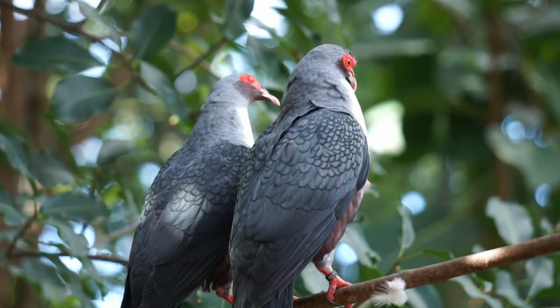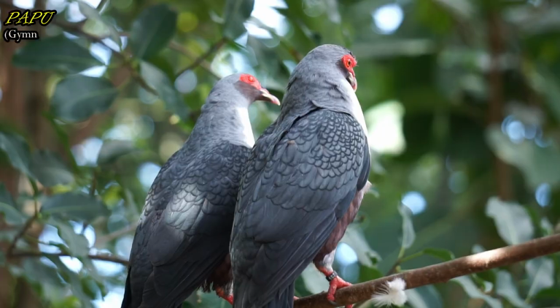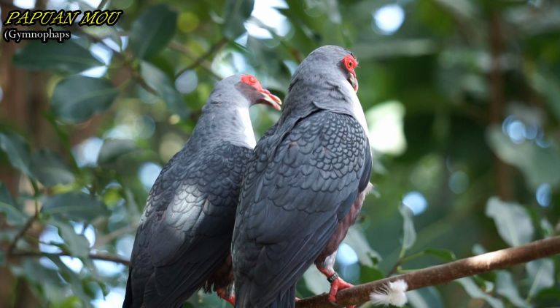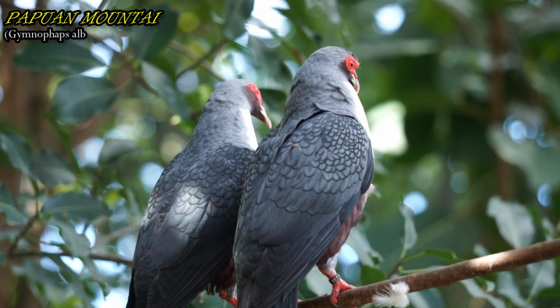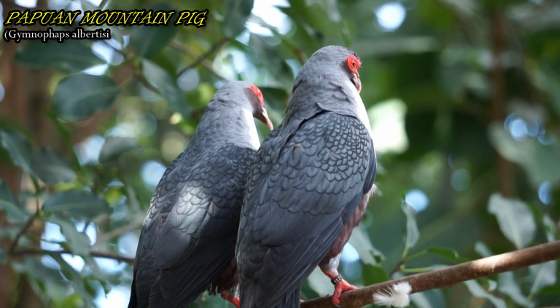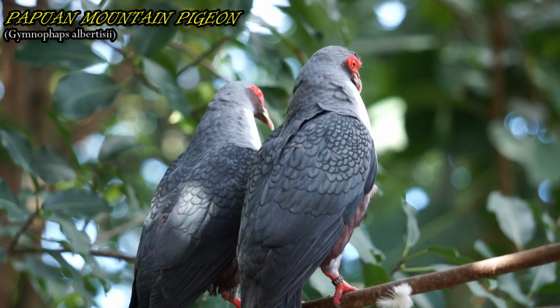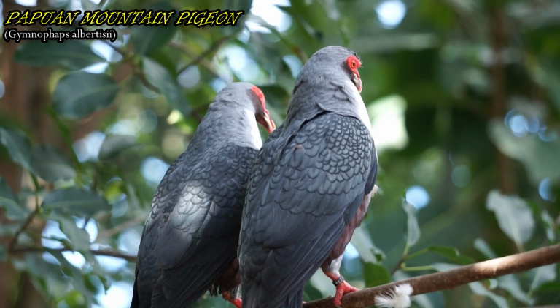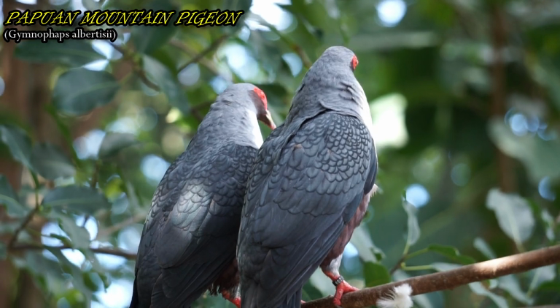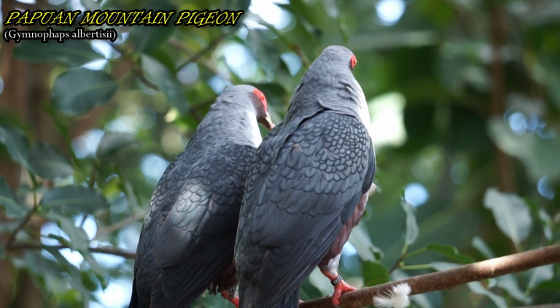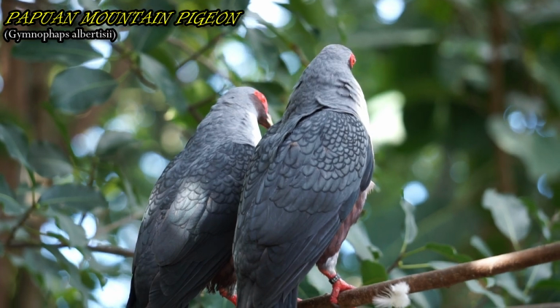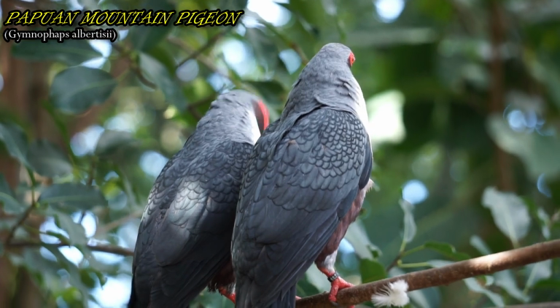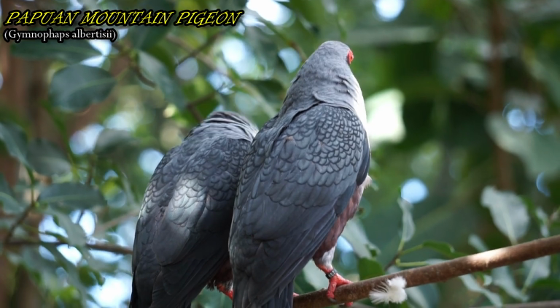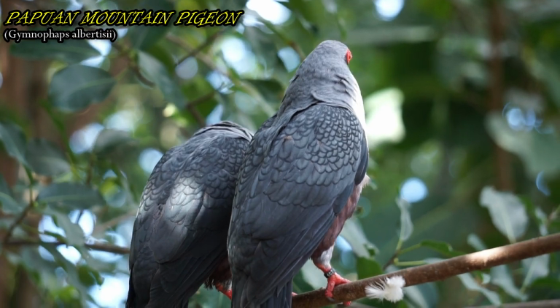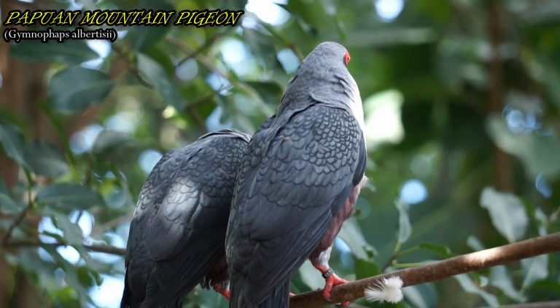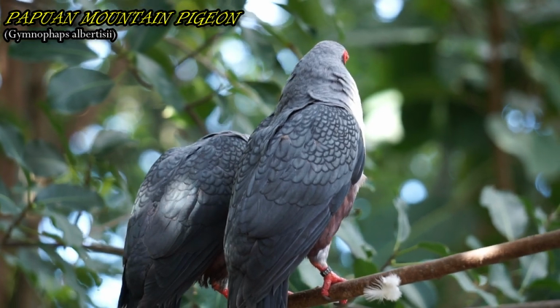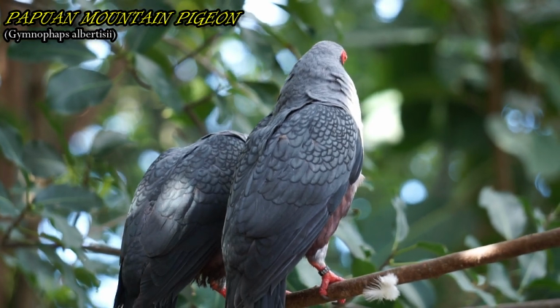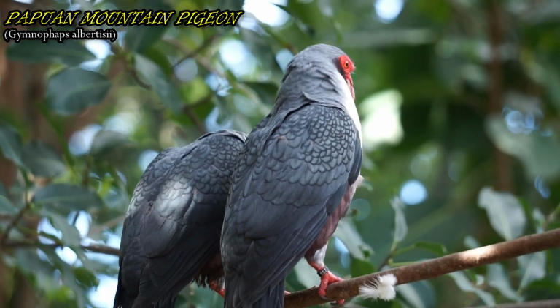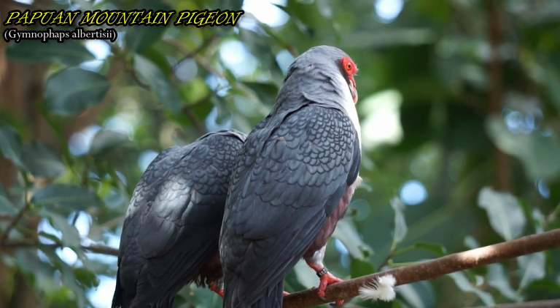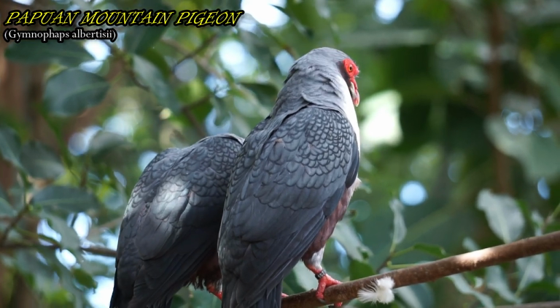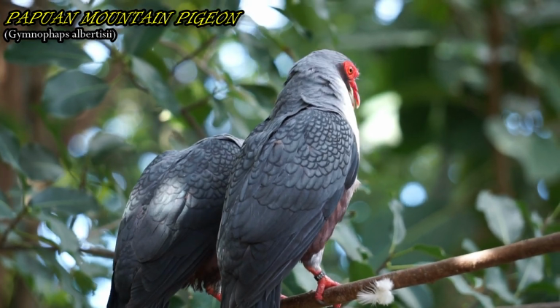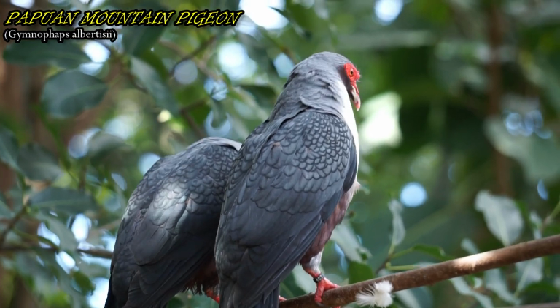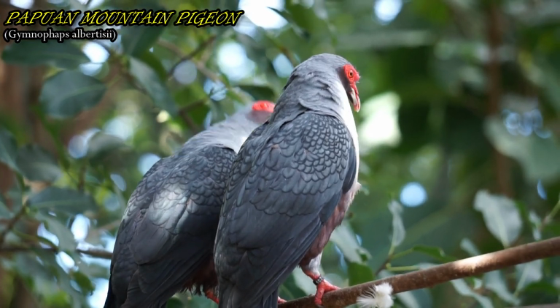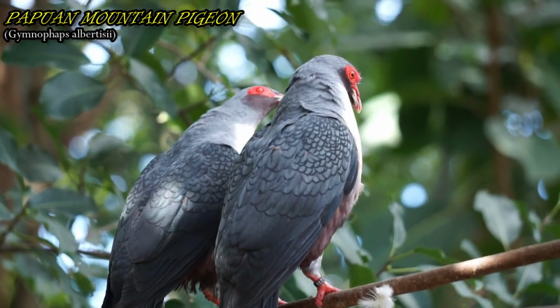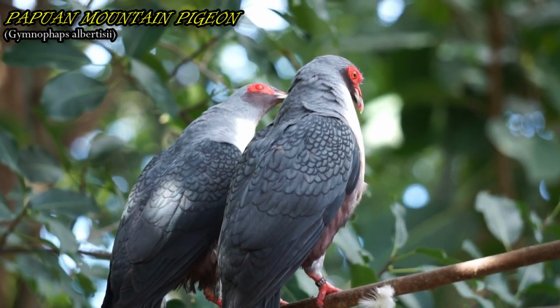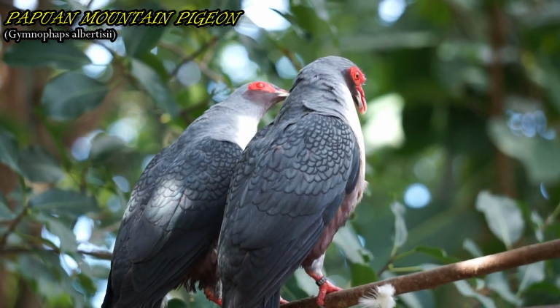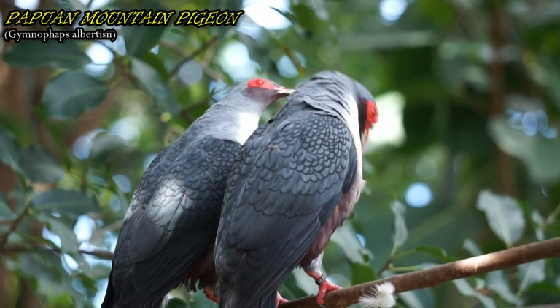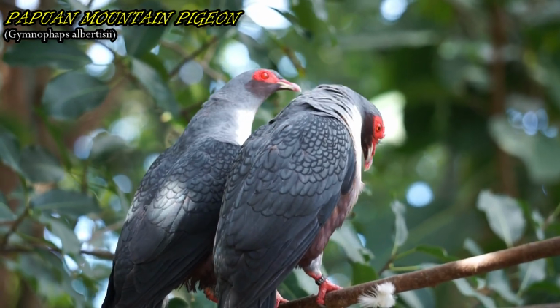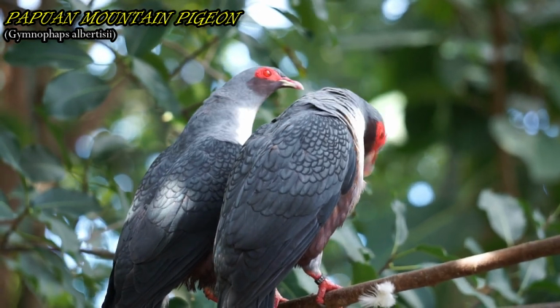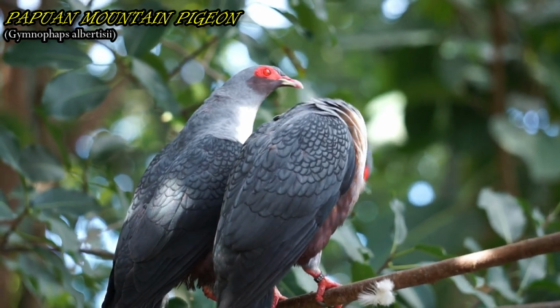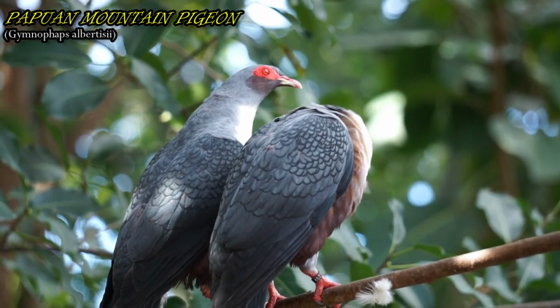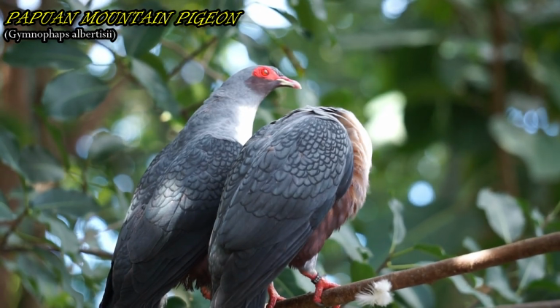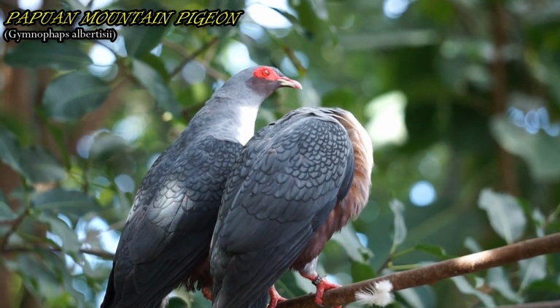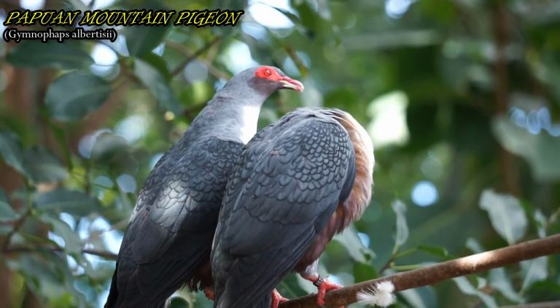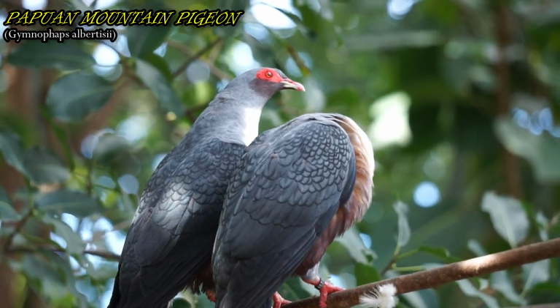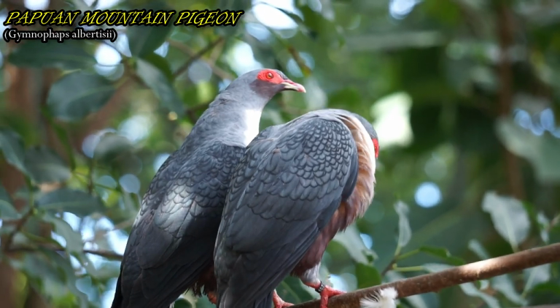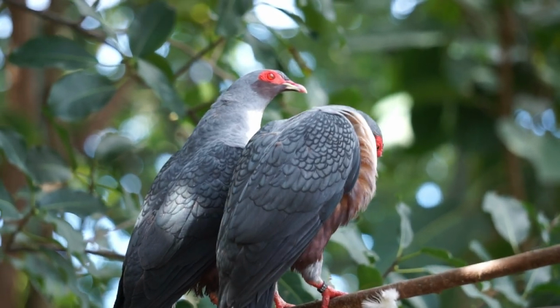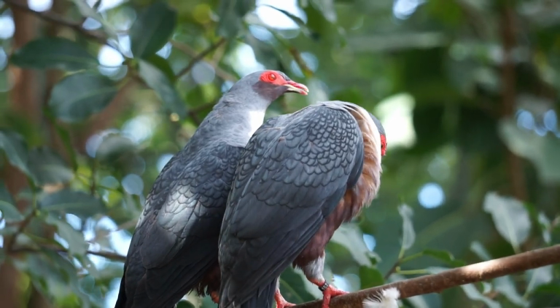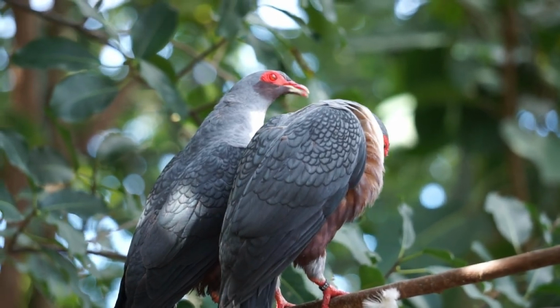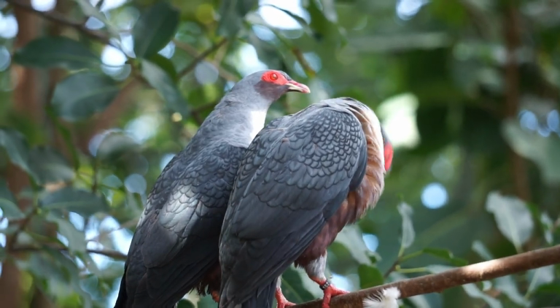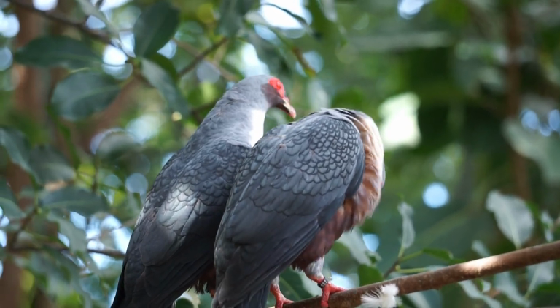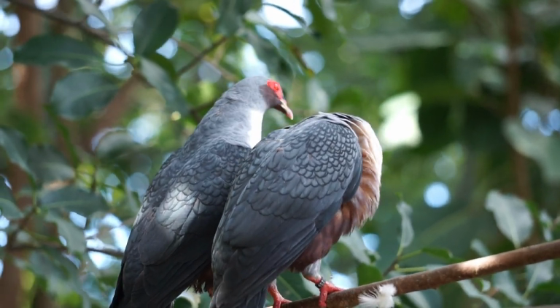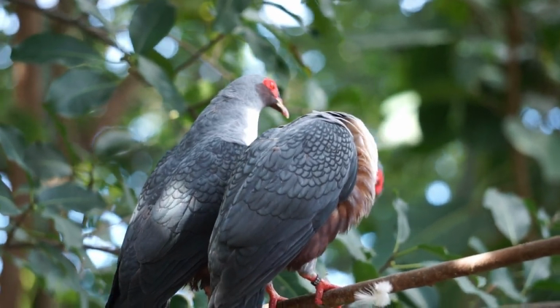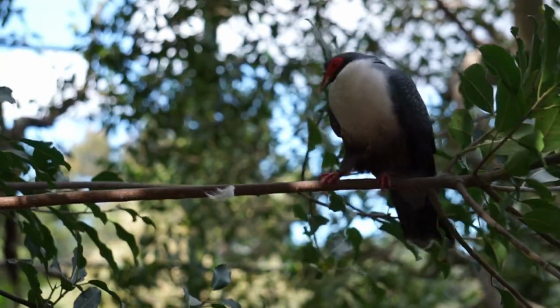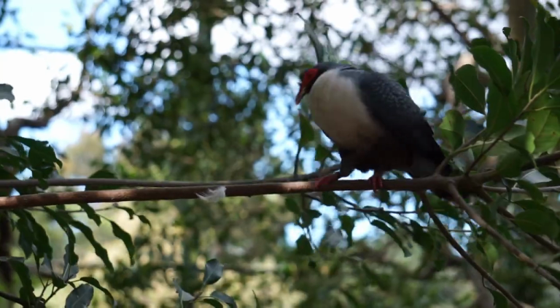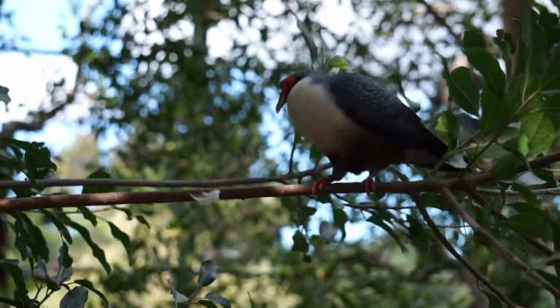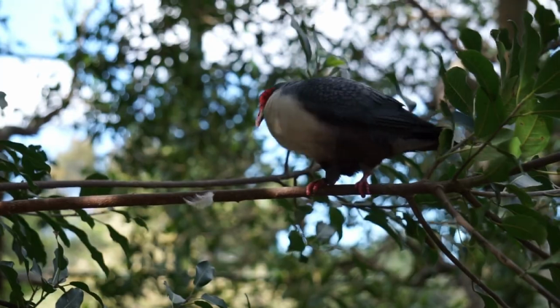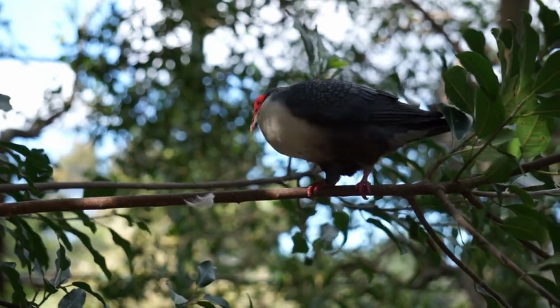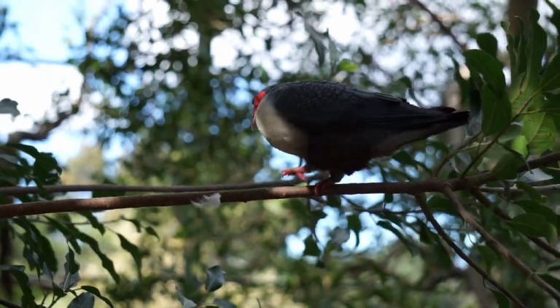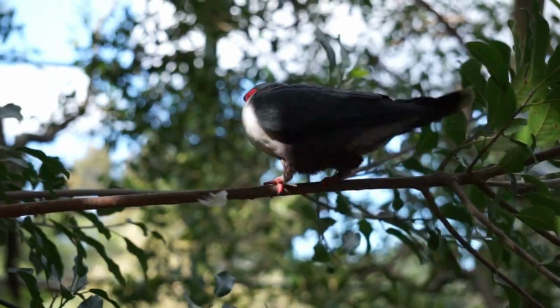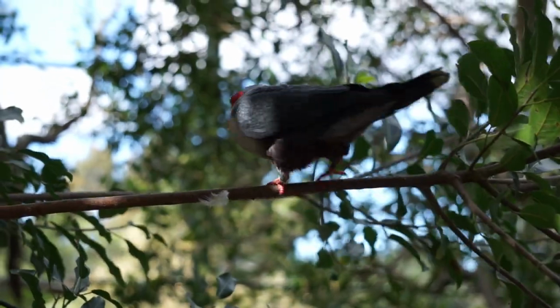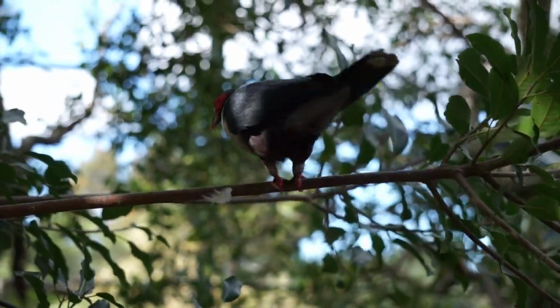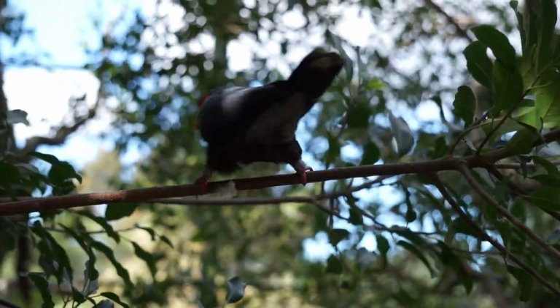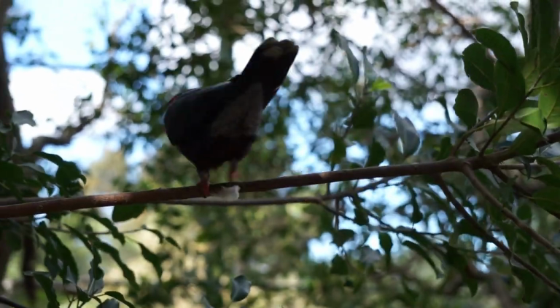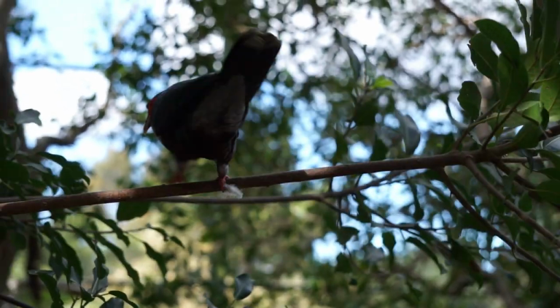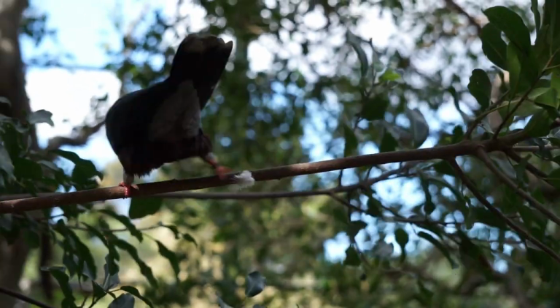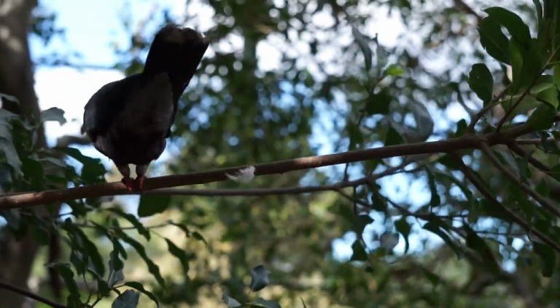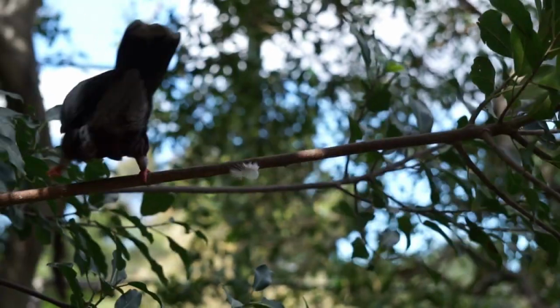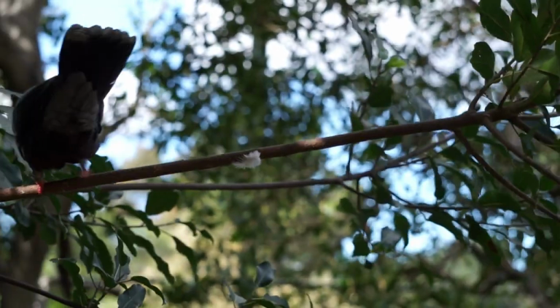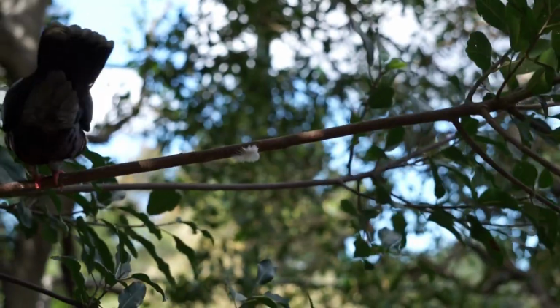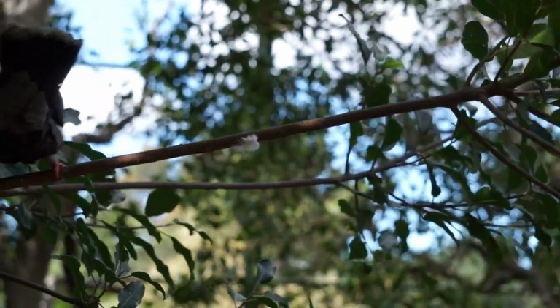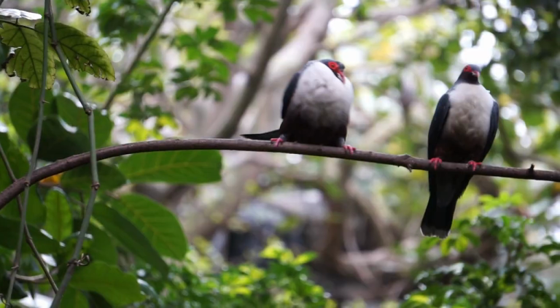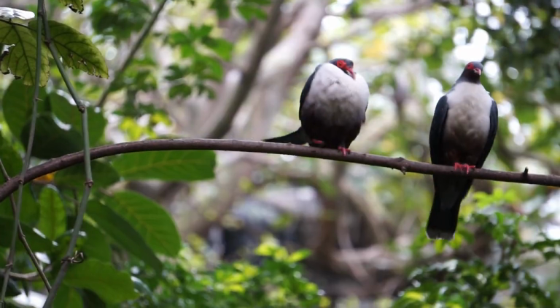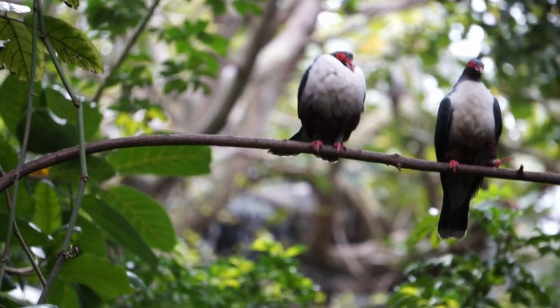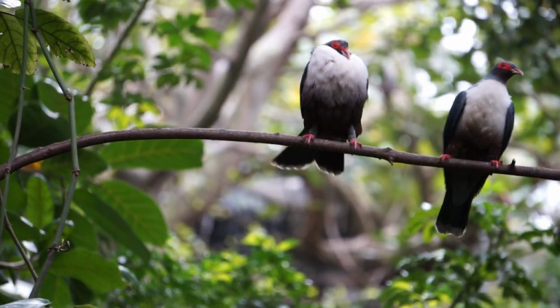Often seen in high-flying flocks above the forest canopy, these birds can be found in the mountains and foothills of New Guinea.